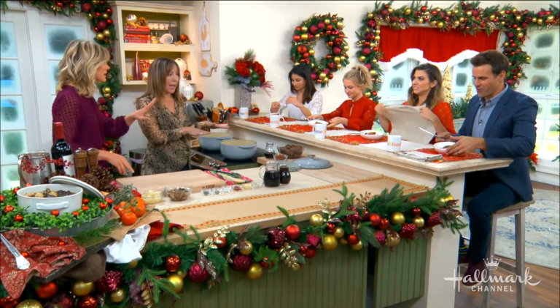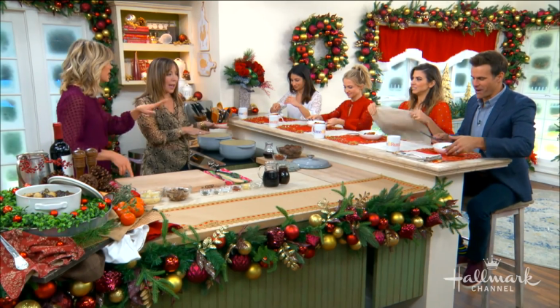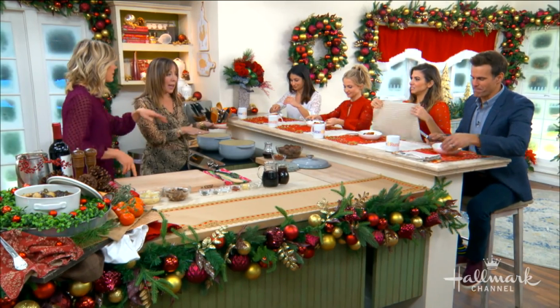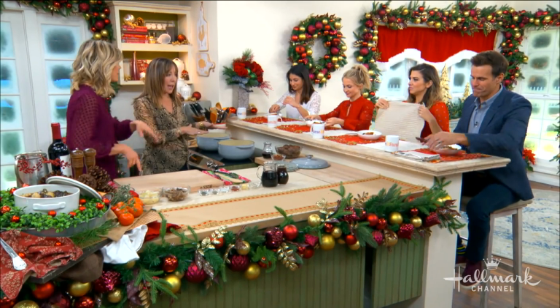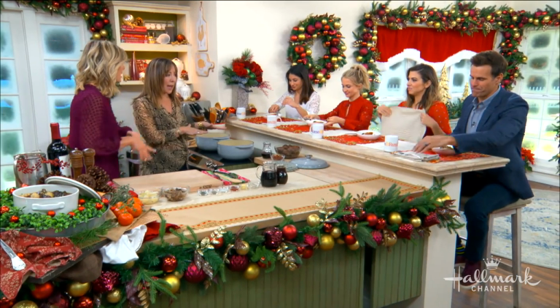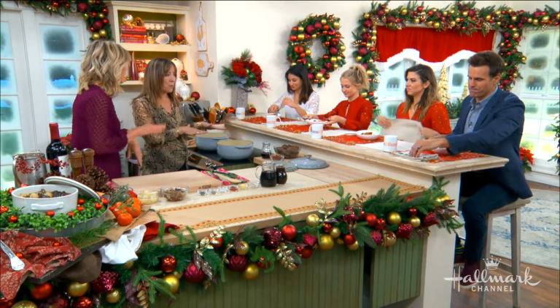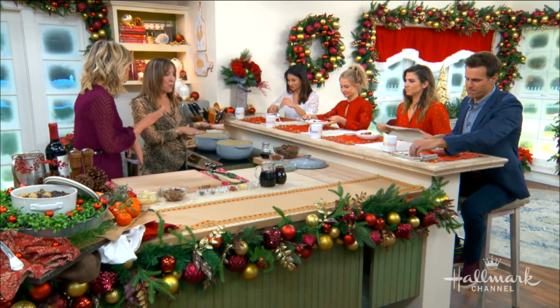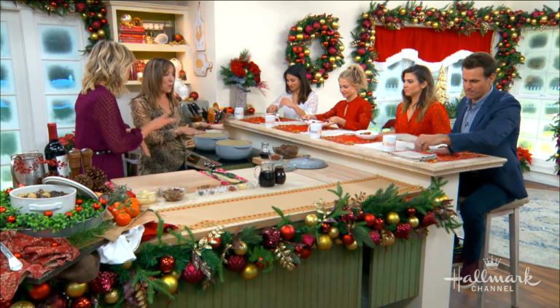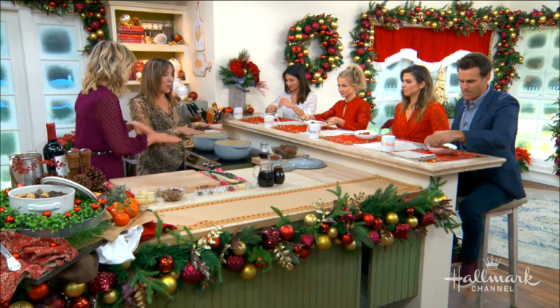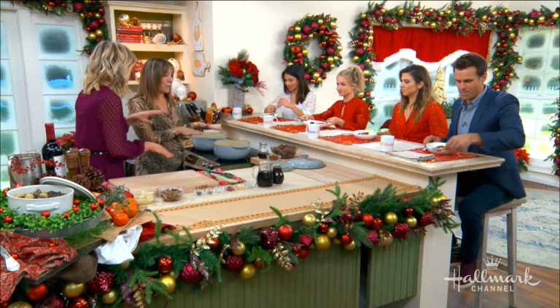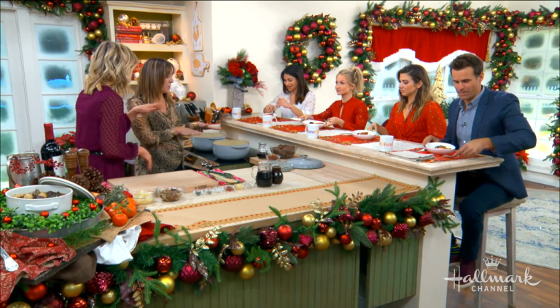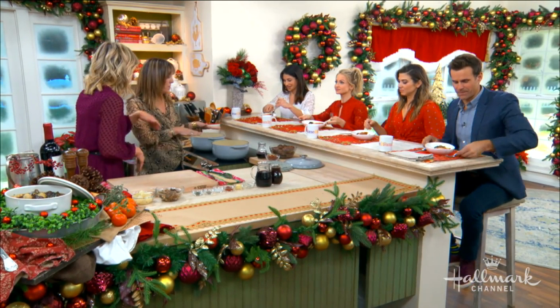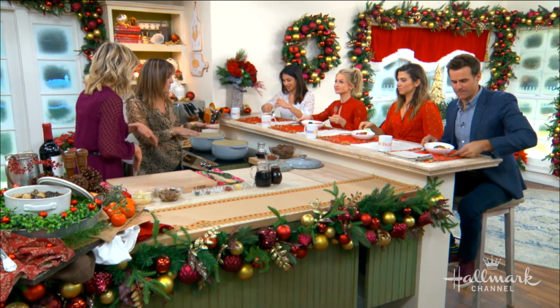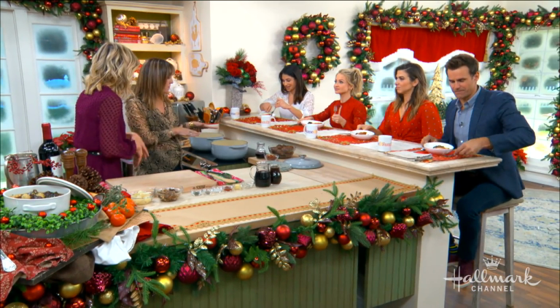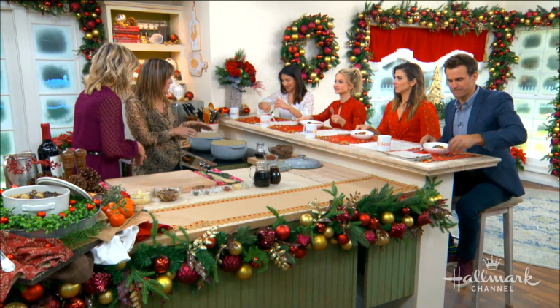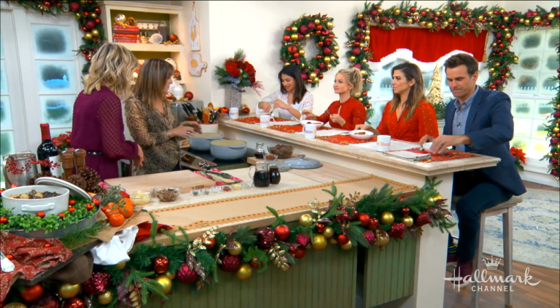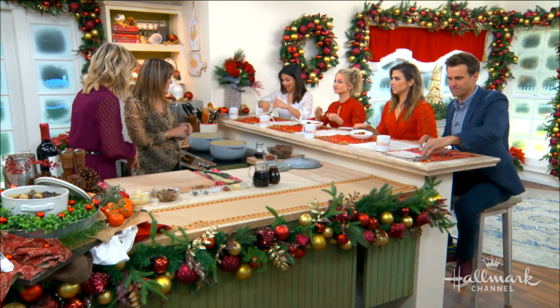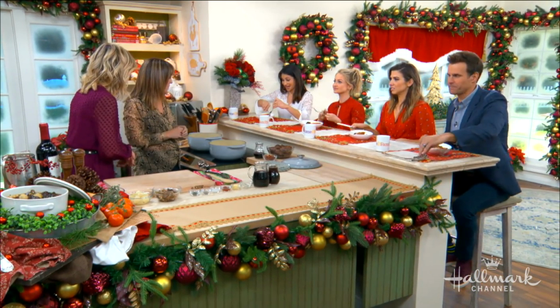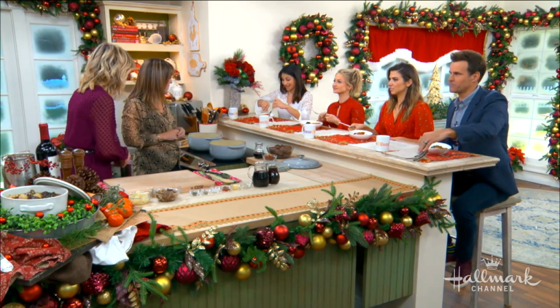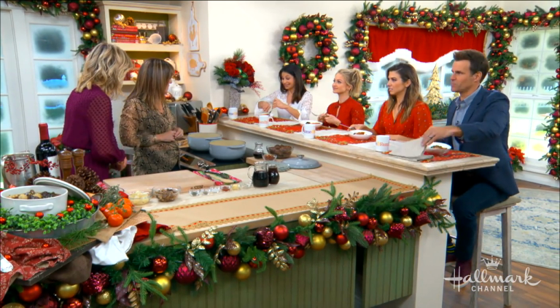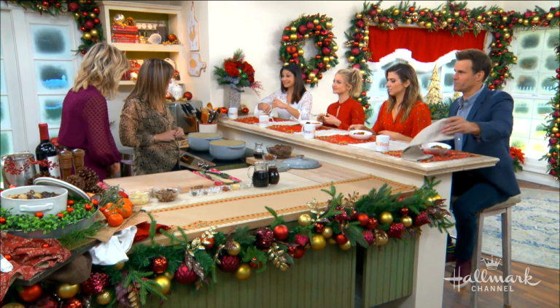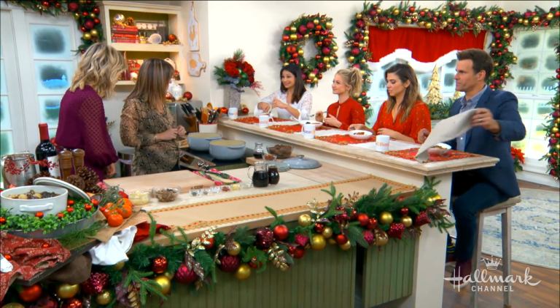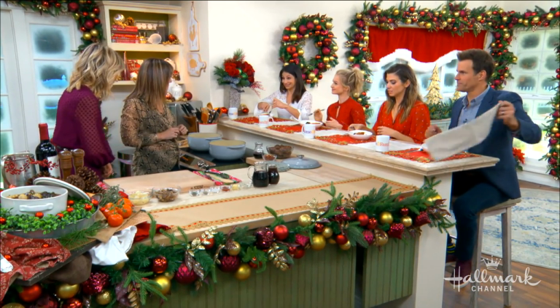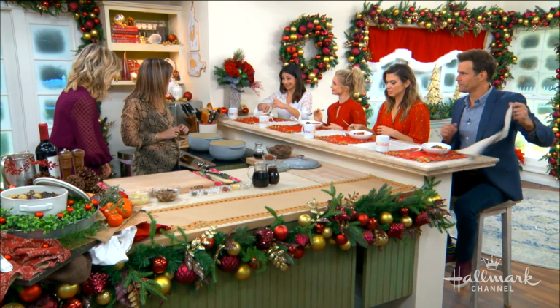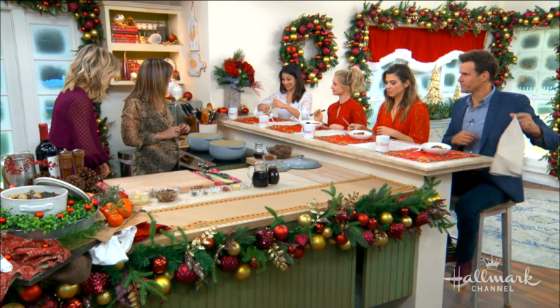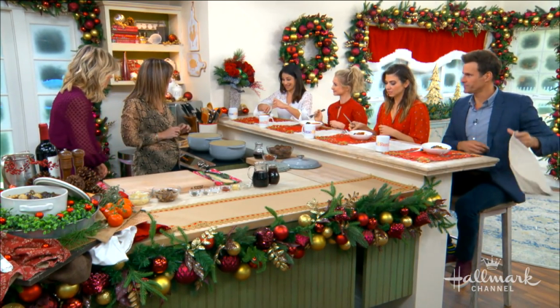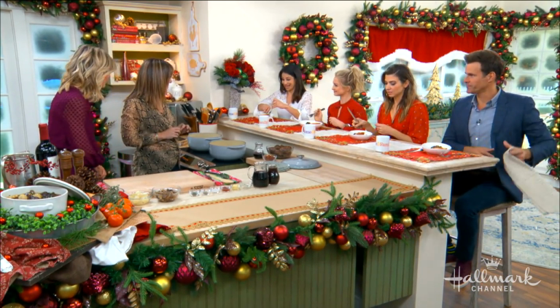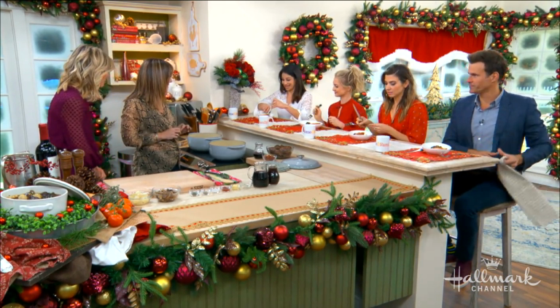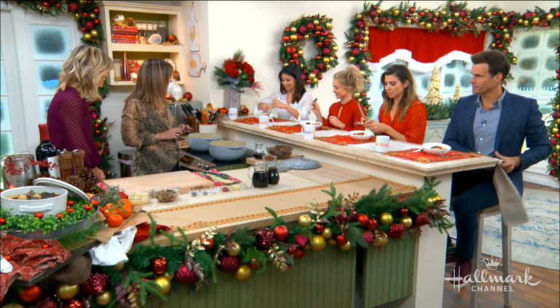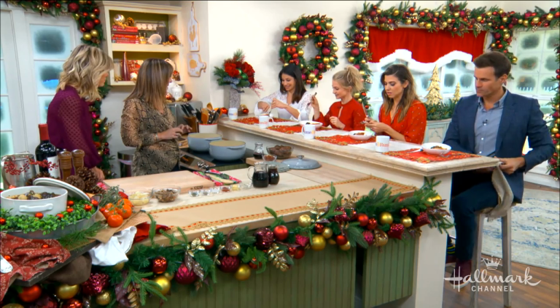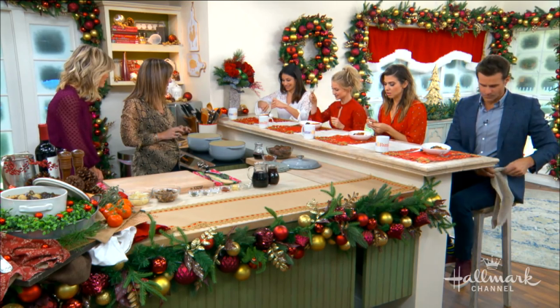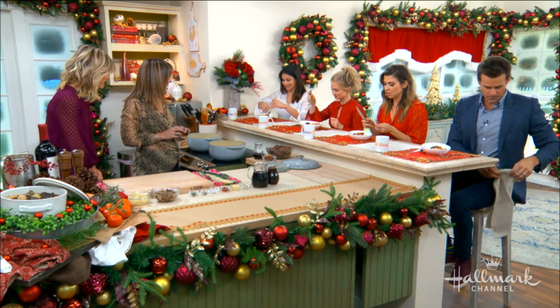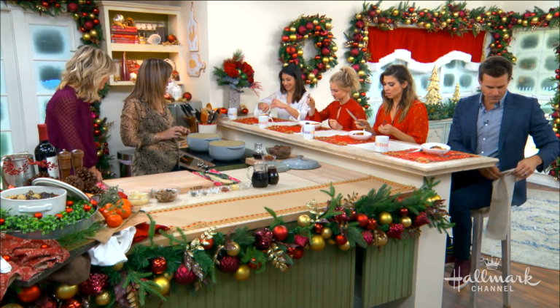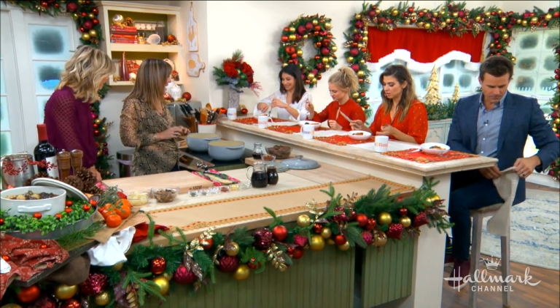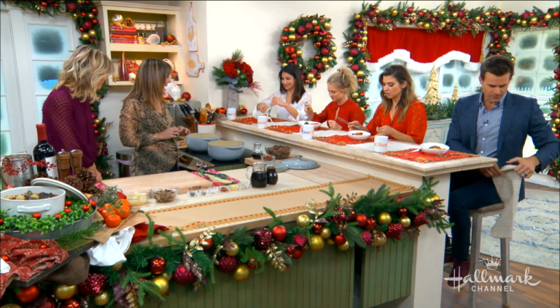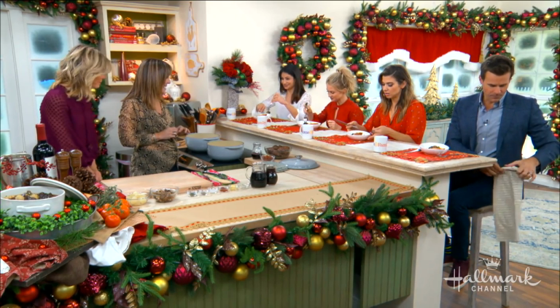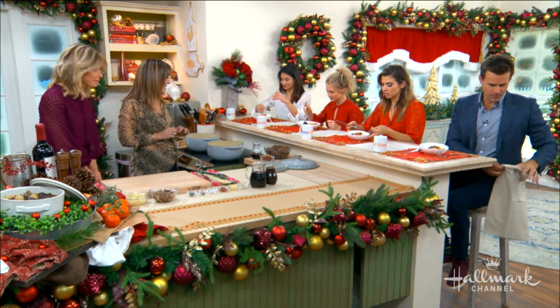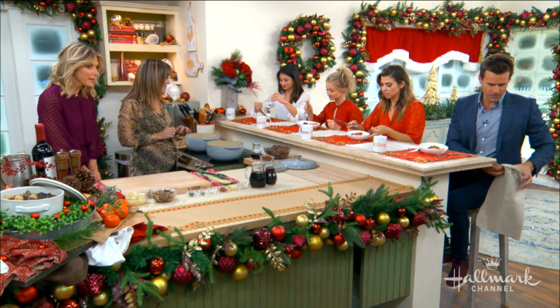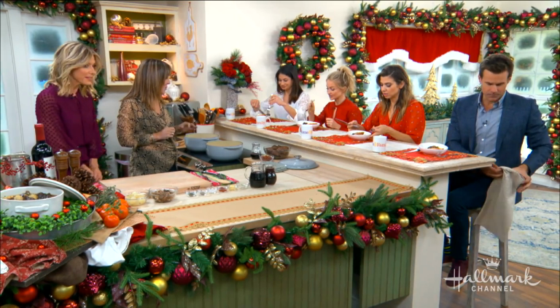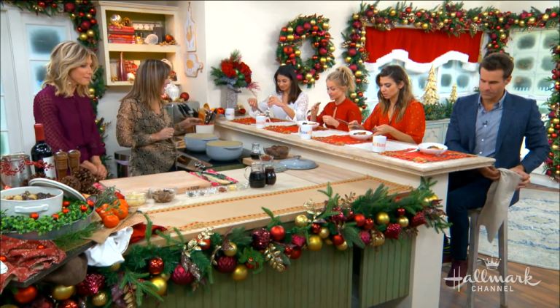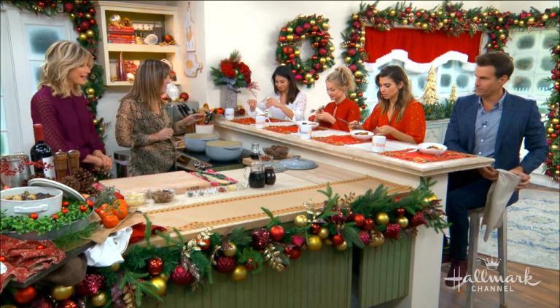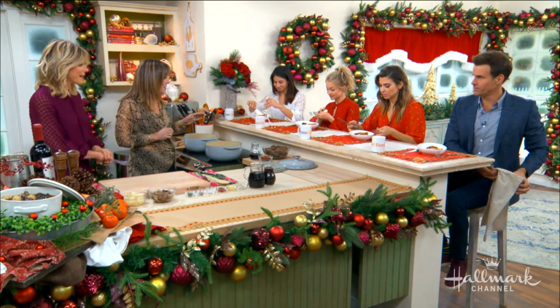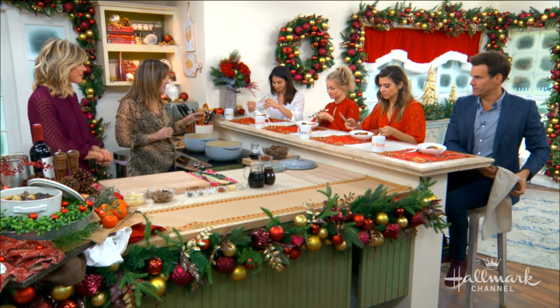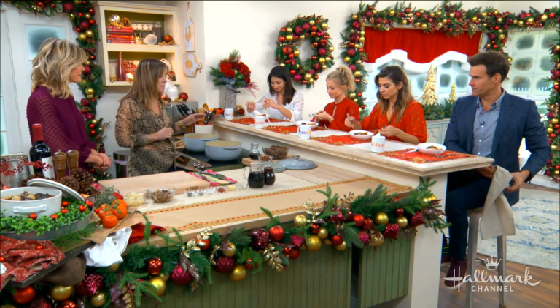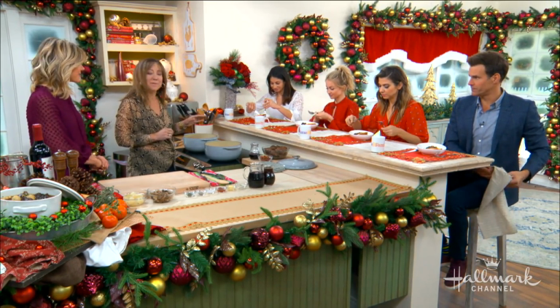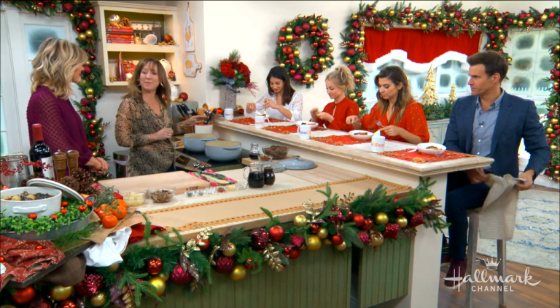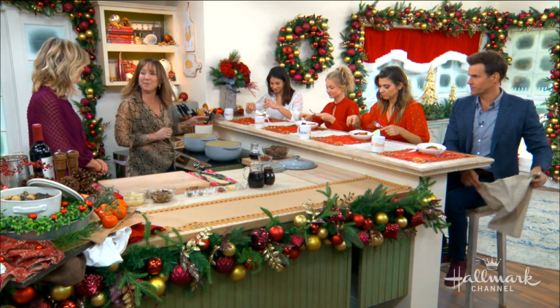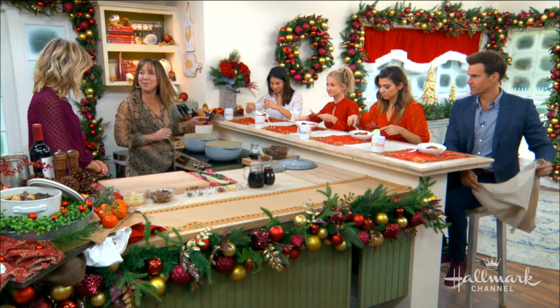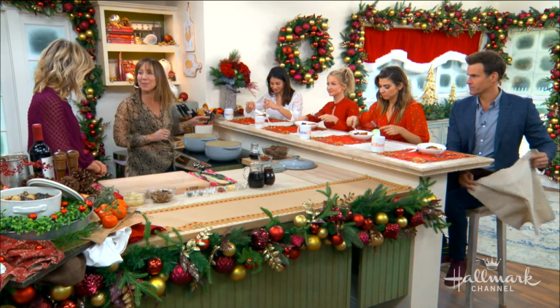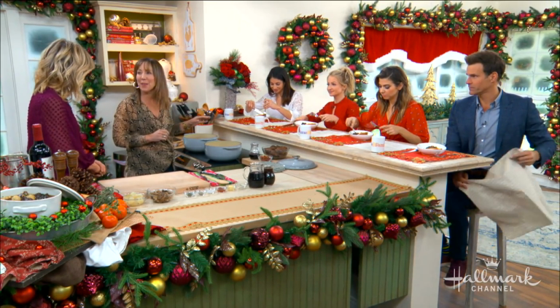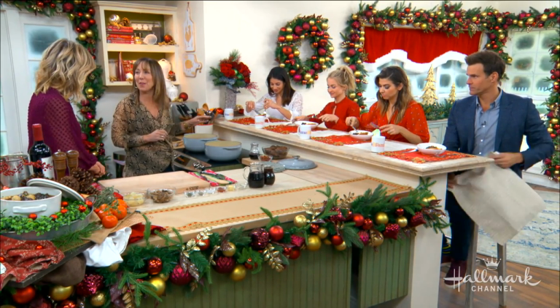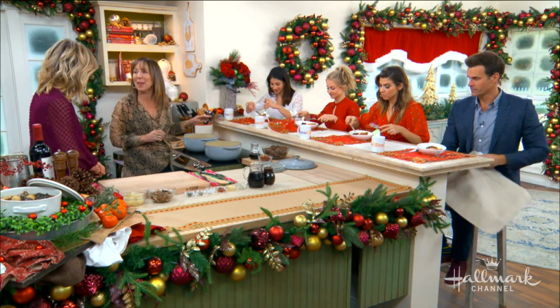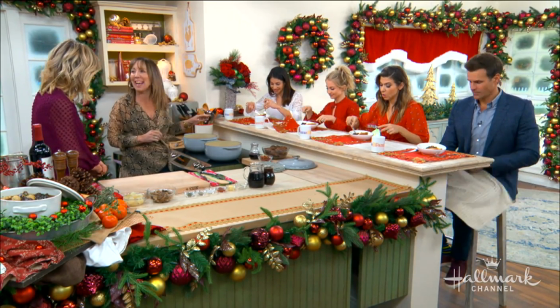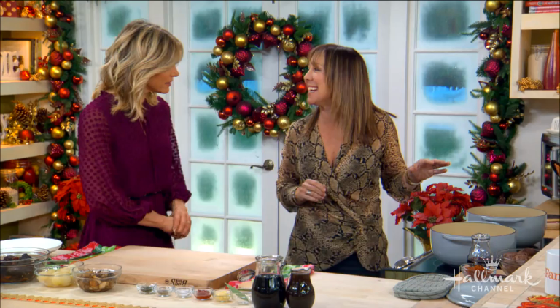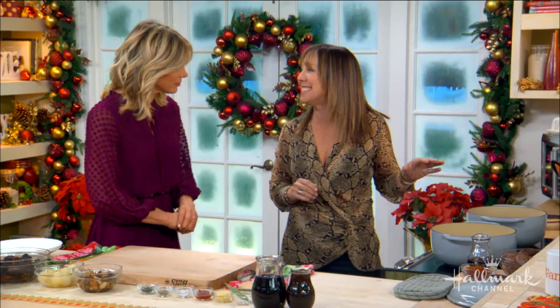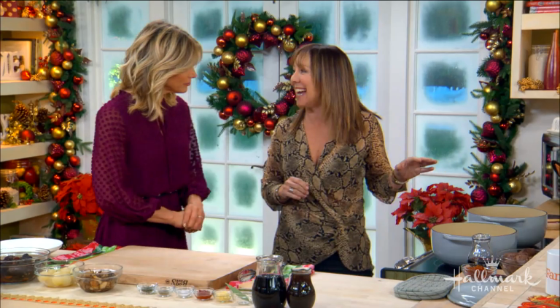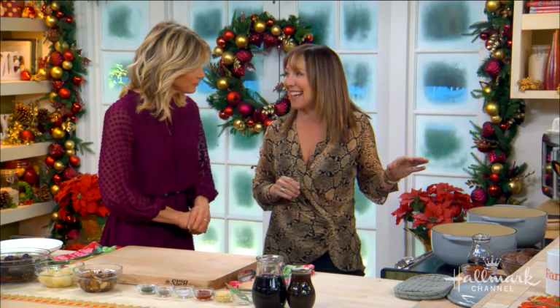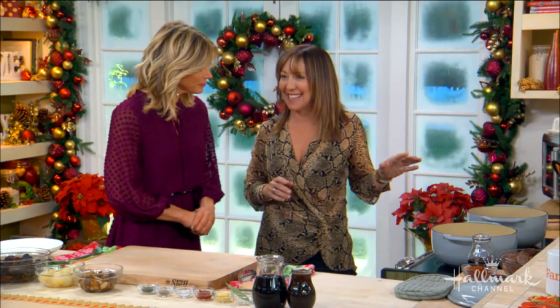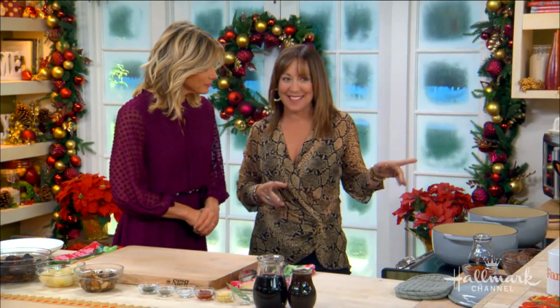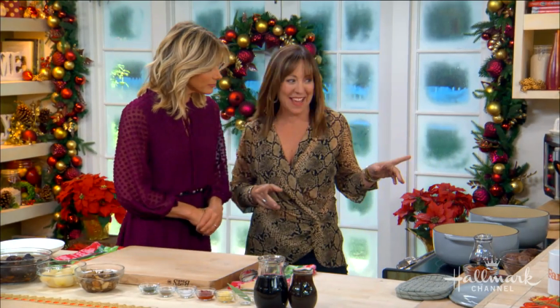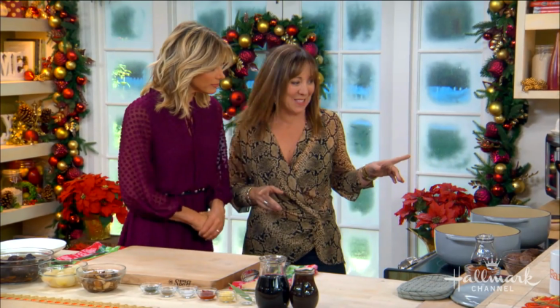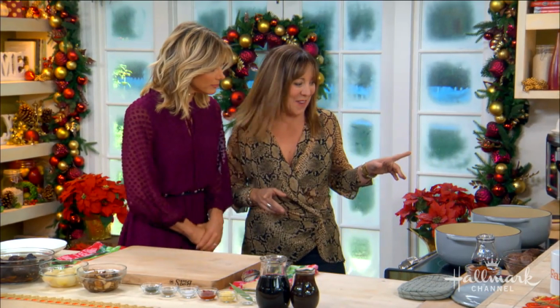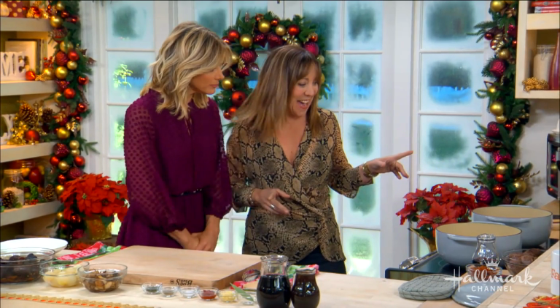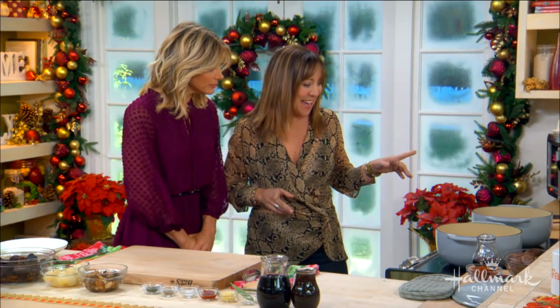So you guys dig in. Jordan, Orly, Maria, and Larissa — they're very excited about your beef Bourguignon. They might not be able to say it, but they can eat it. Exactly.